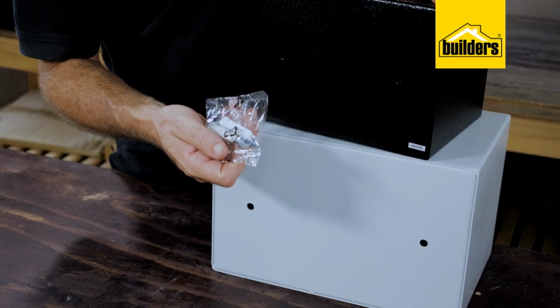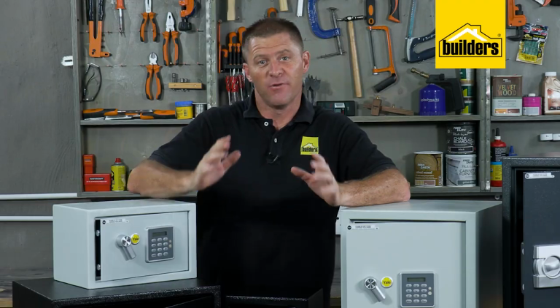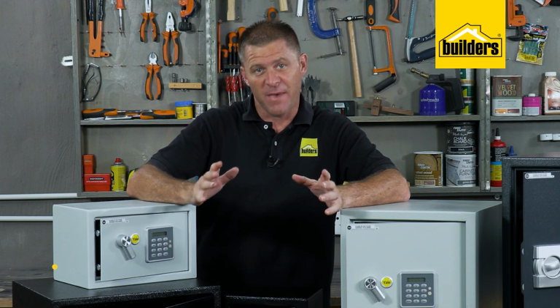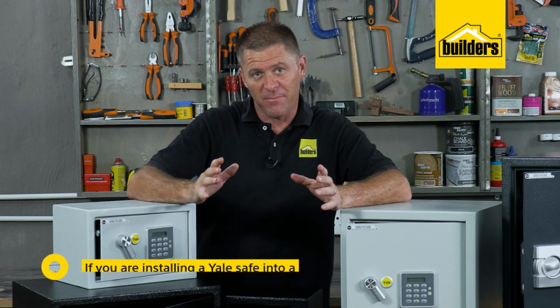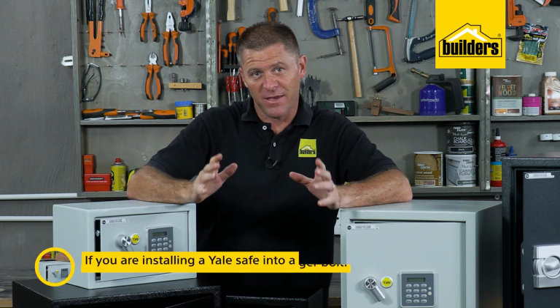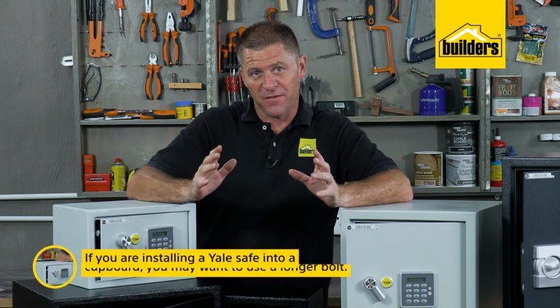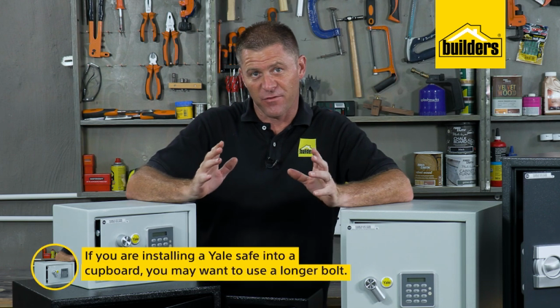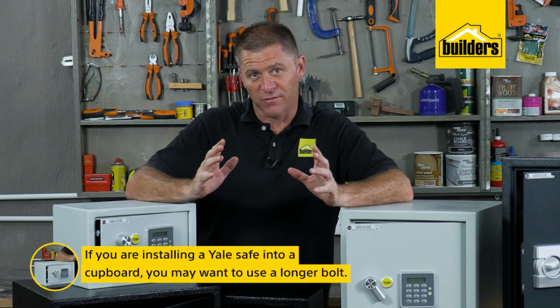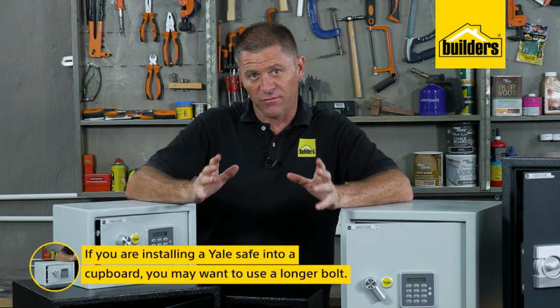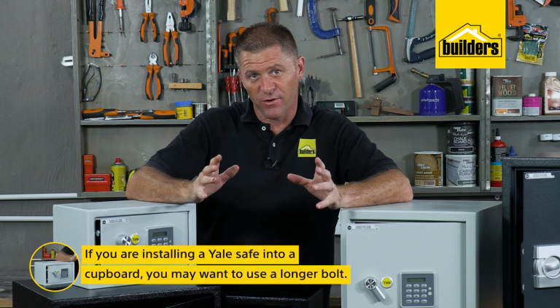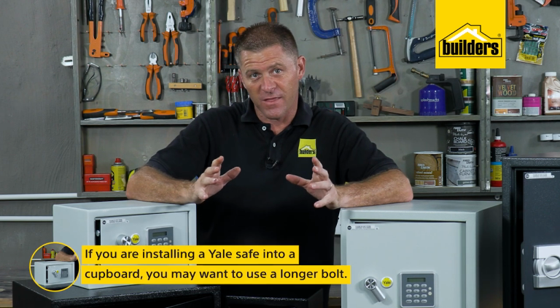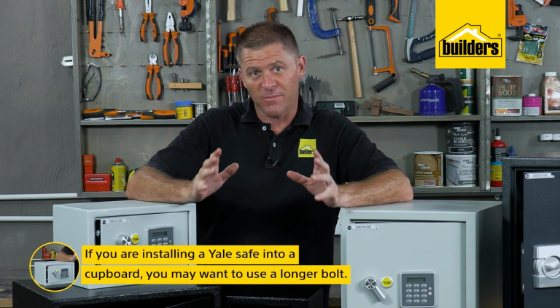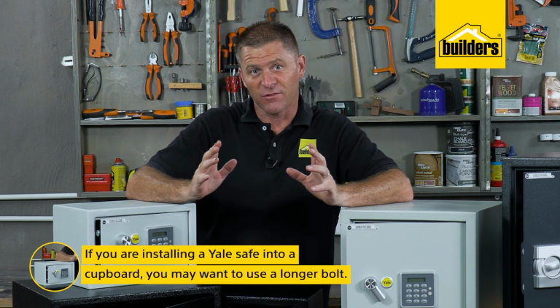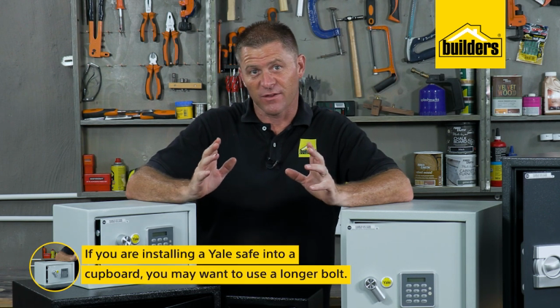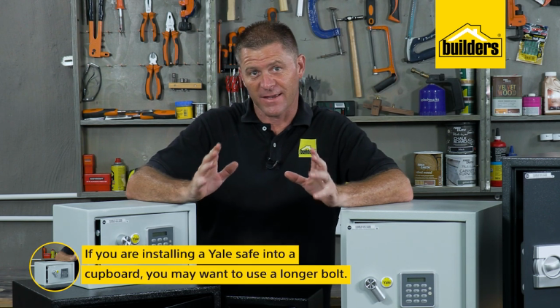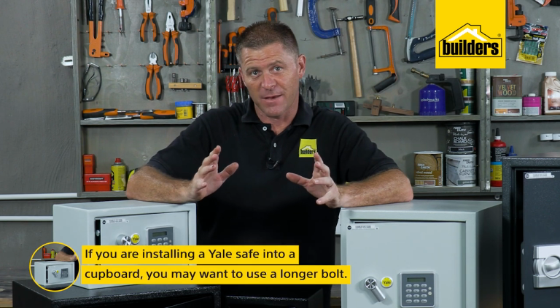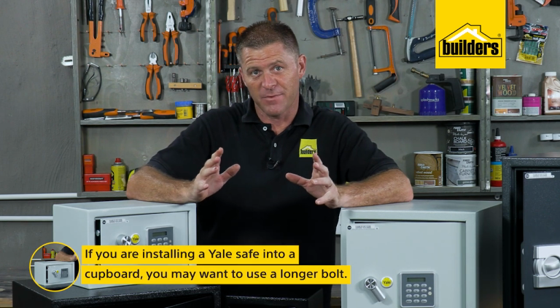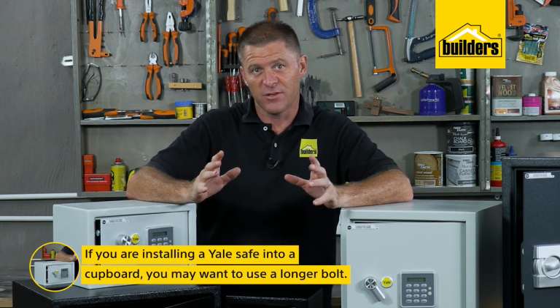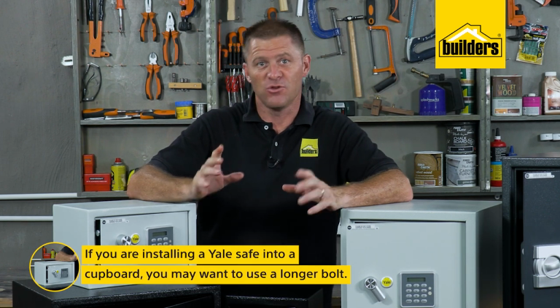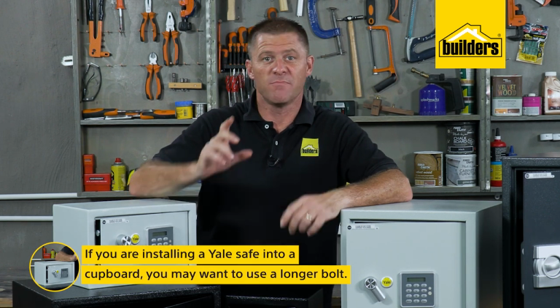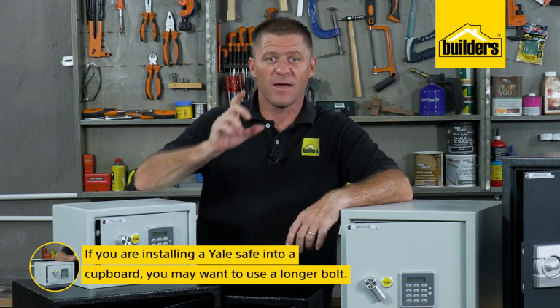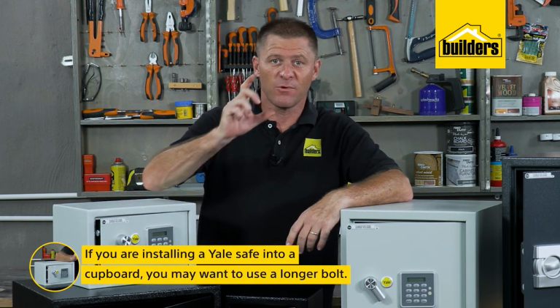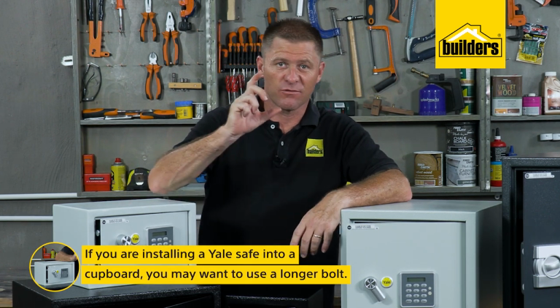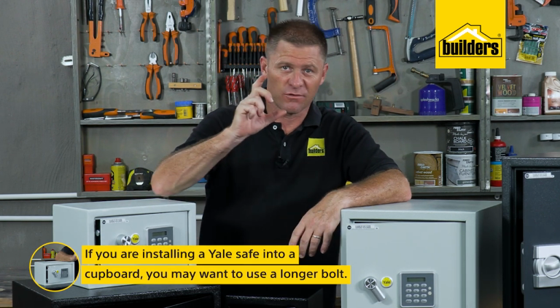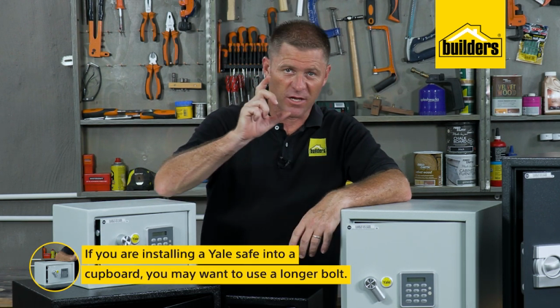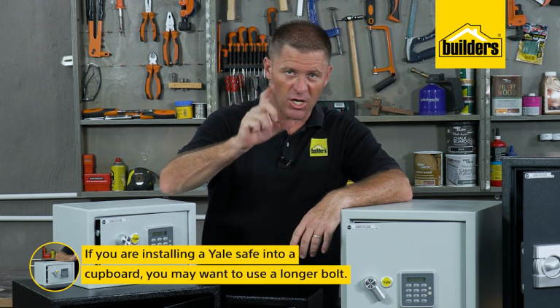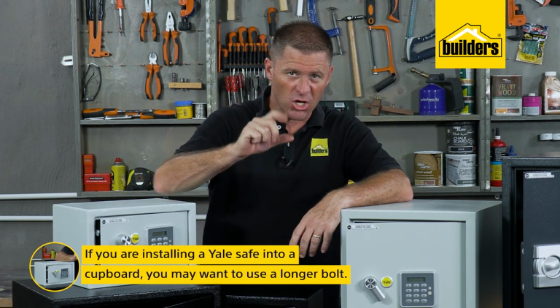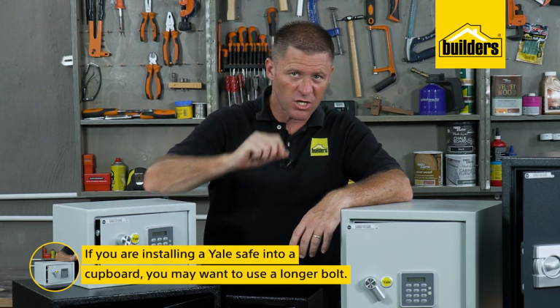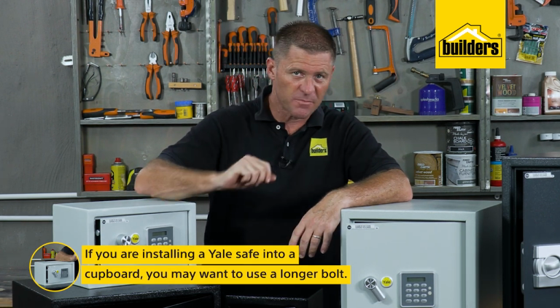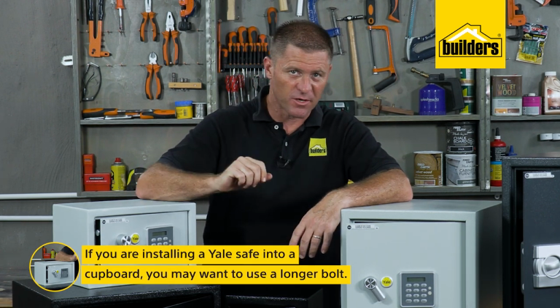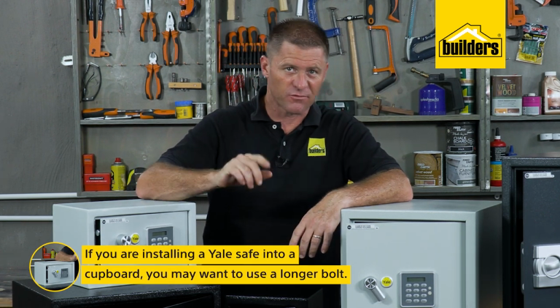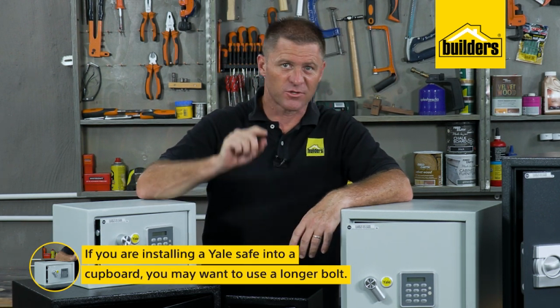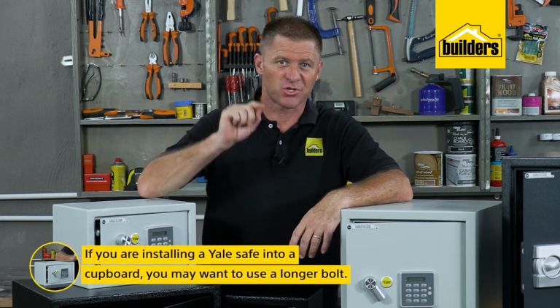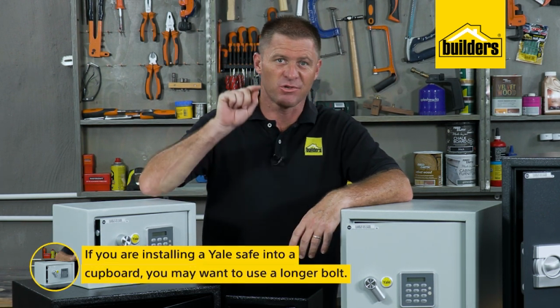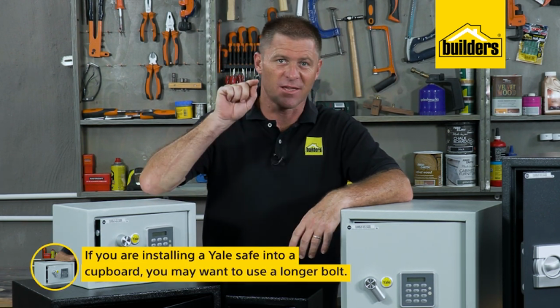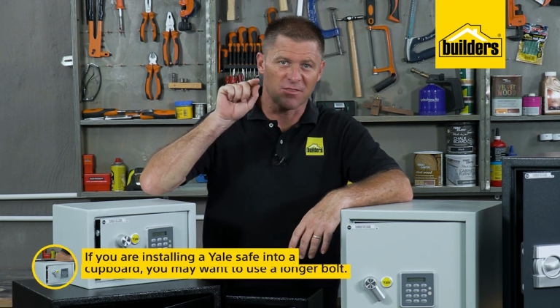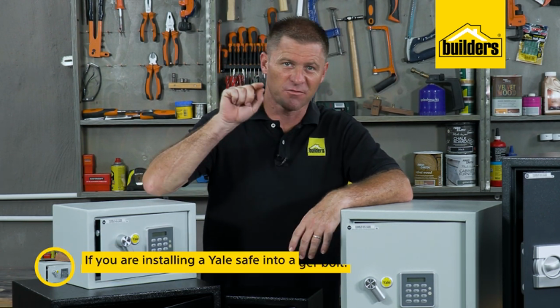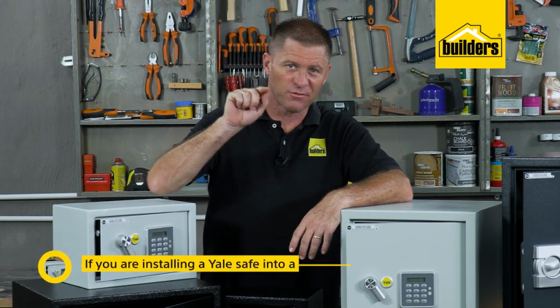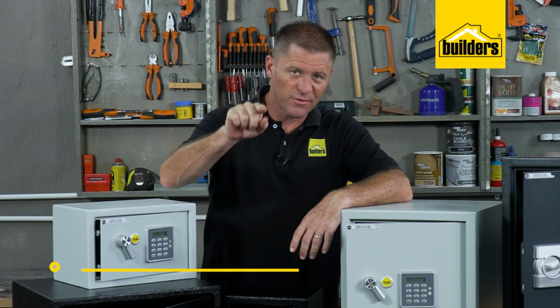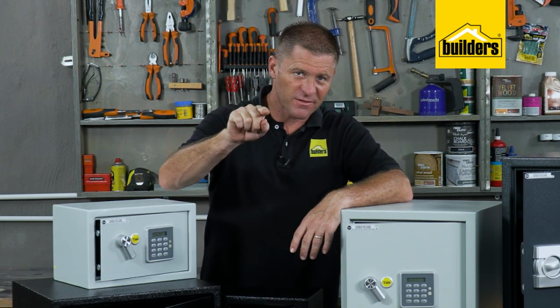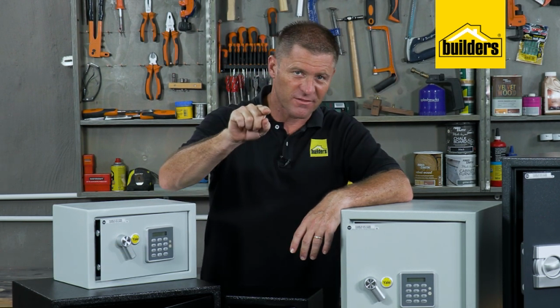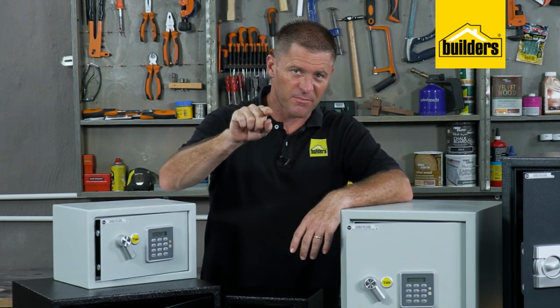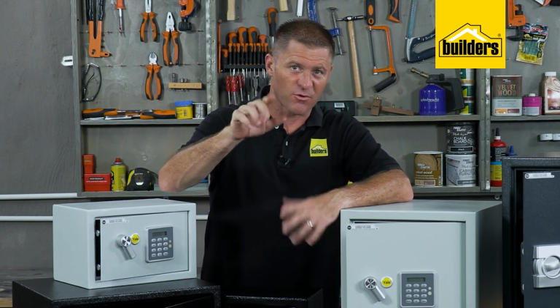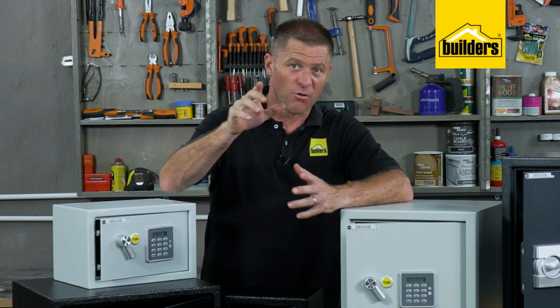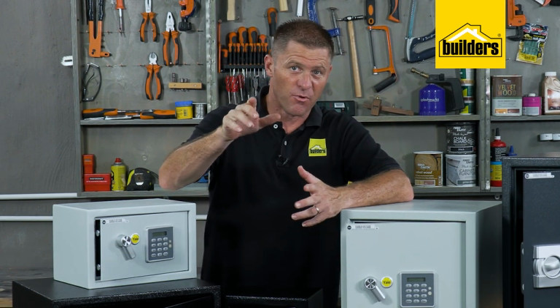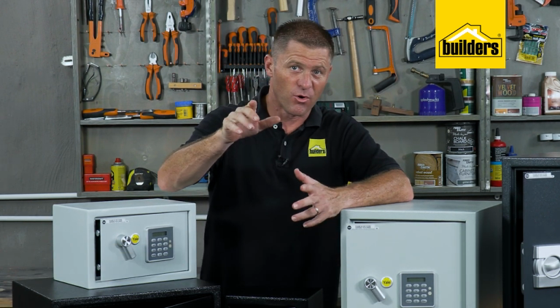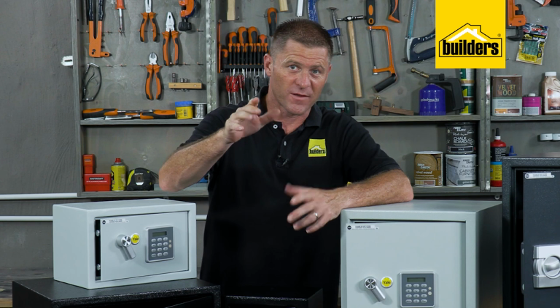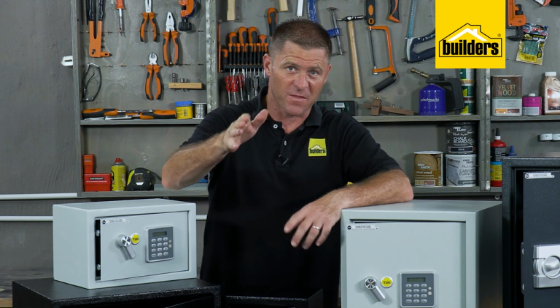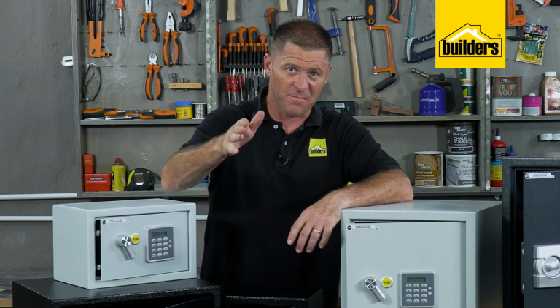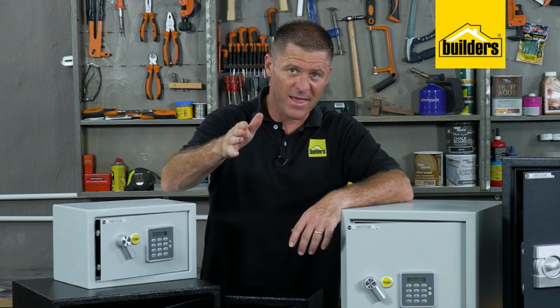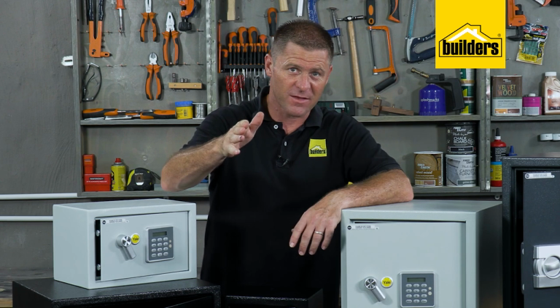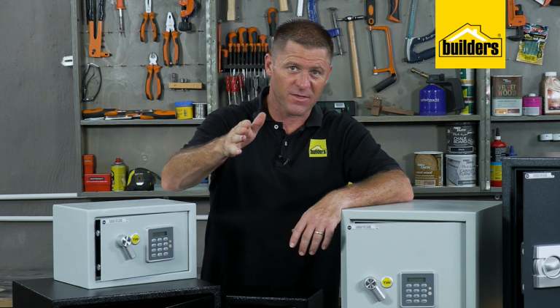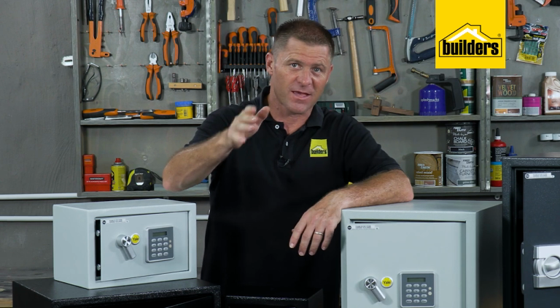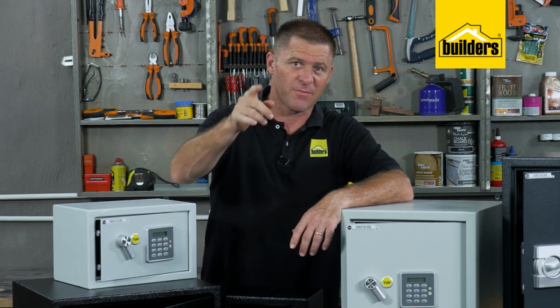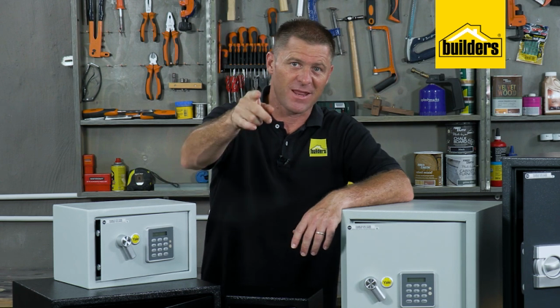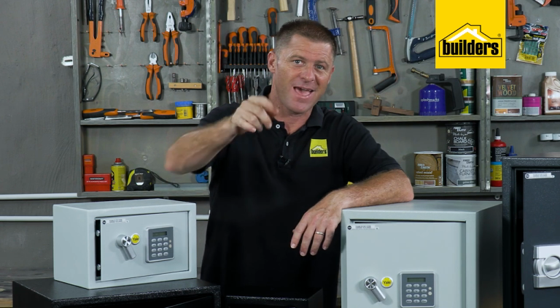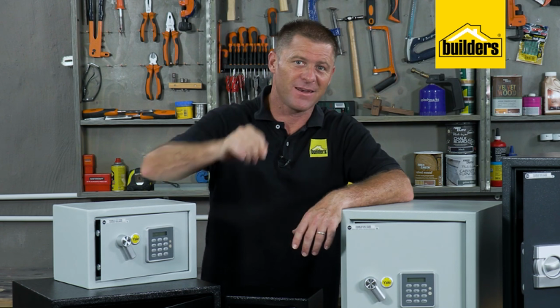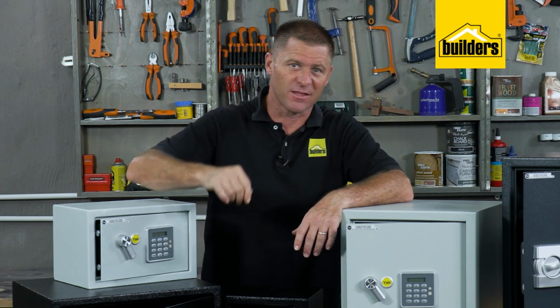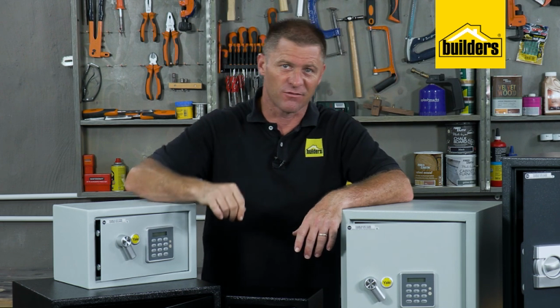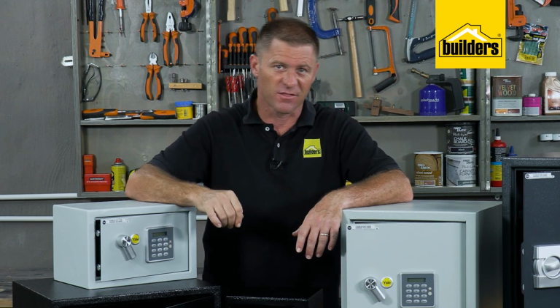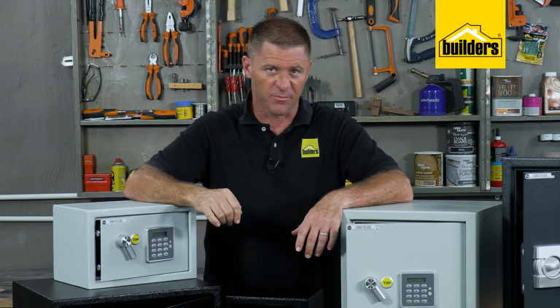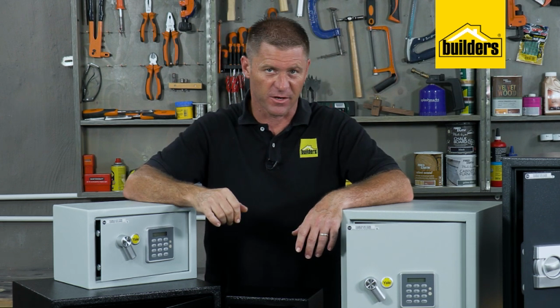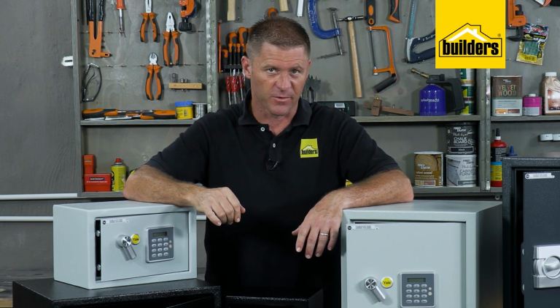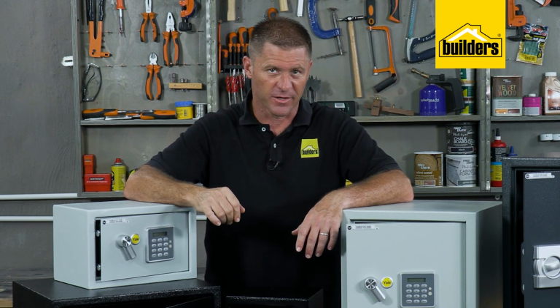Remember, if you're installing them into a cupboard, you may want to use a longer bolt to ensure you get through the timber or board at the back of the cupboard and into the brickwork.